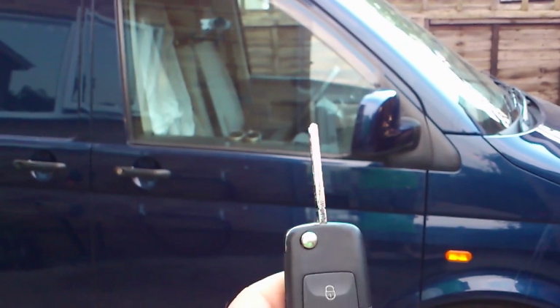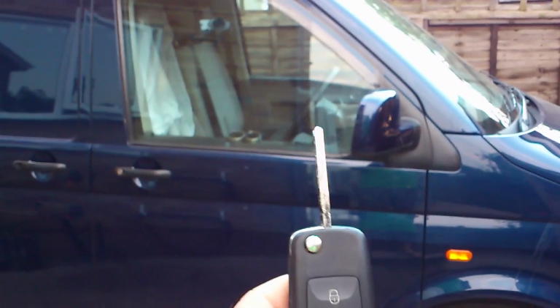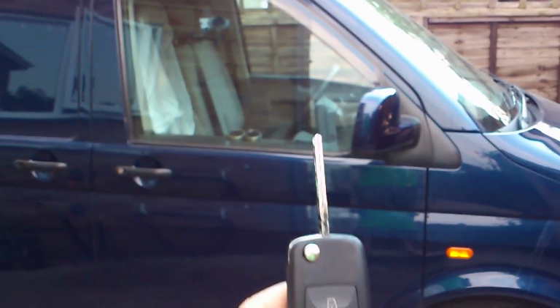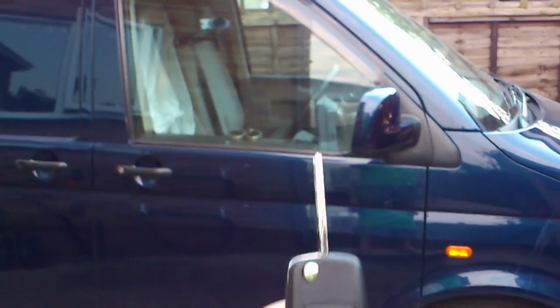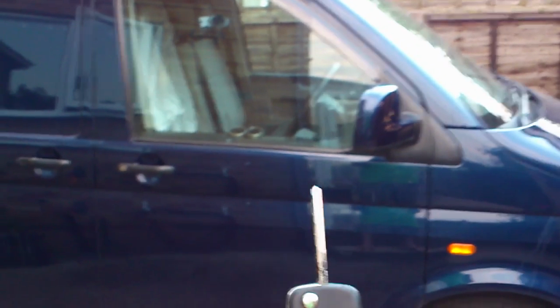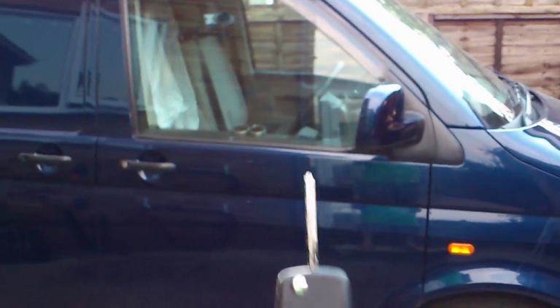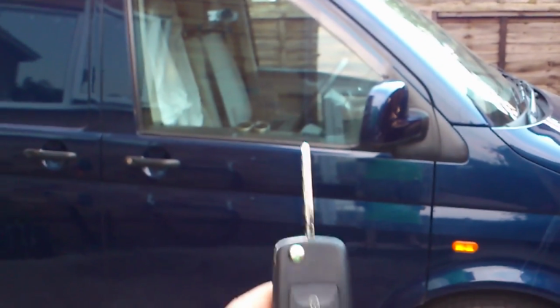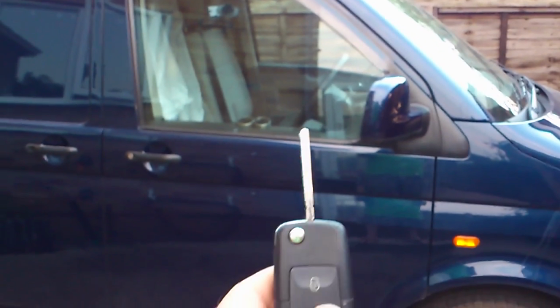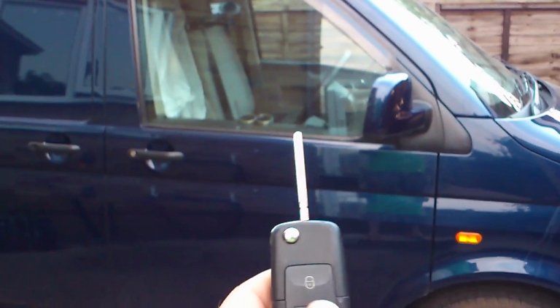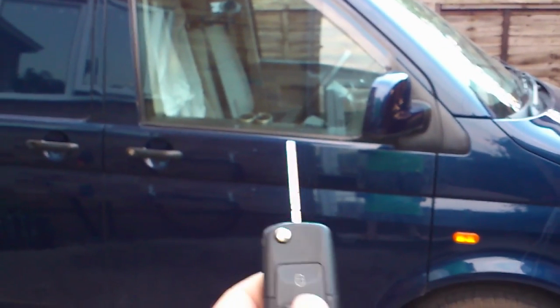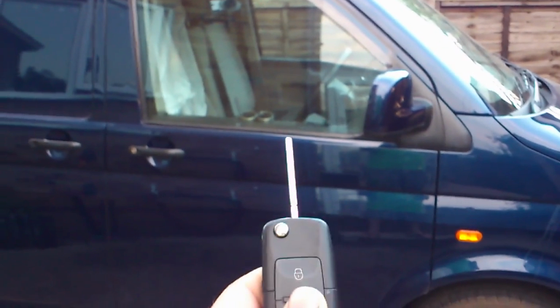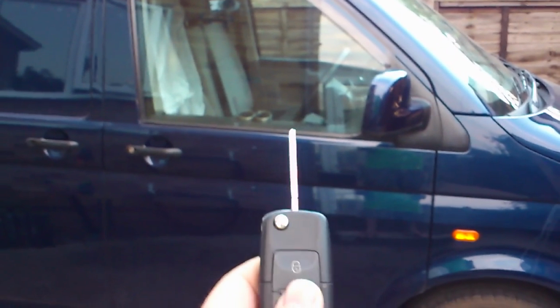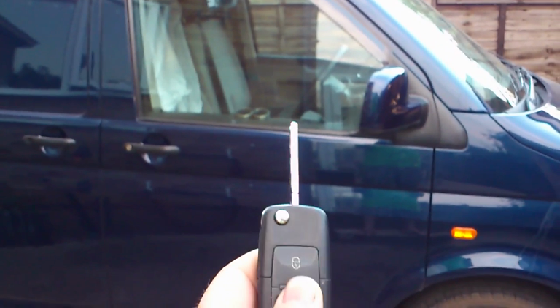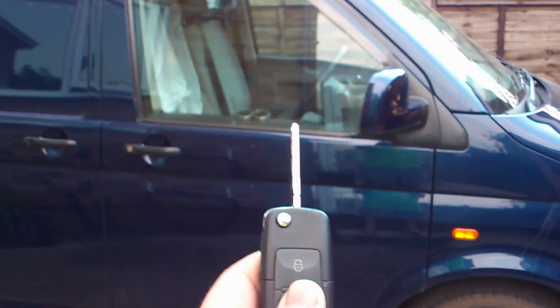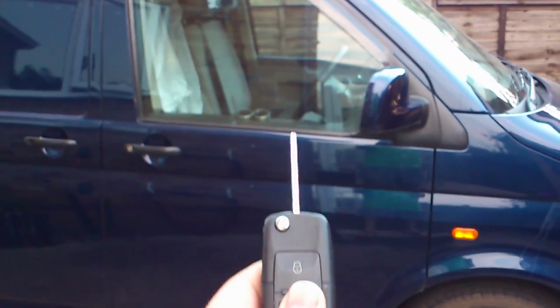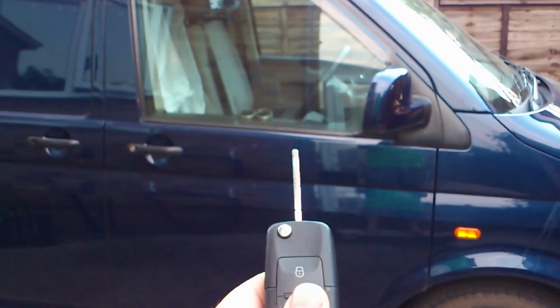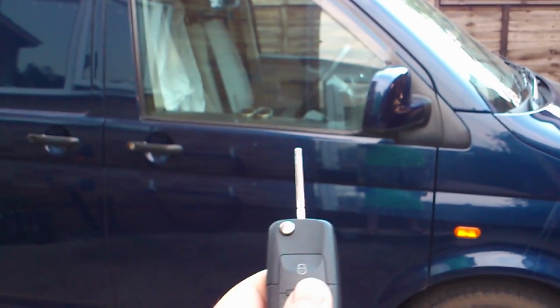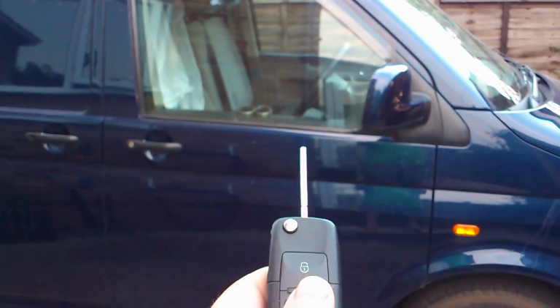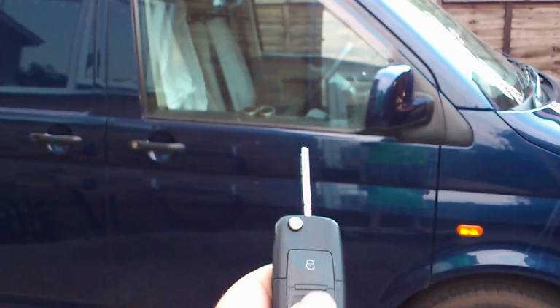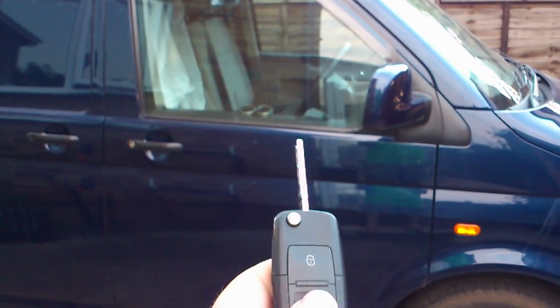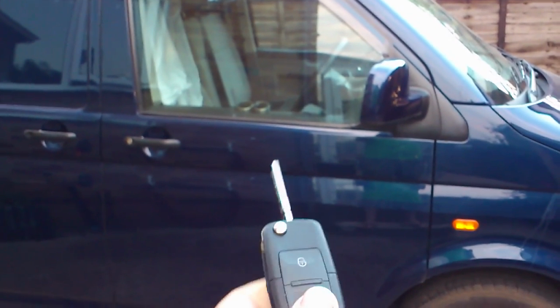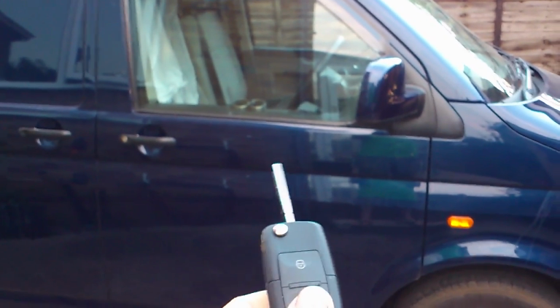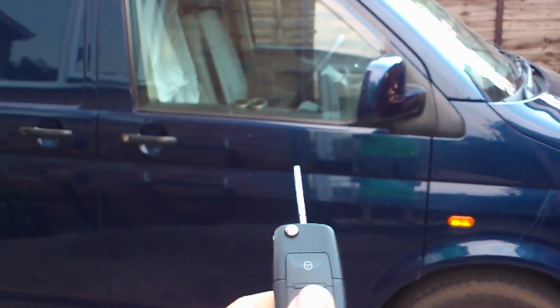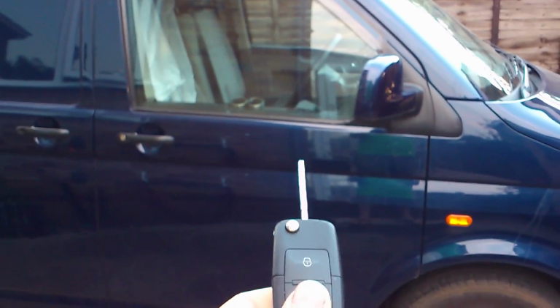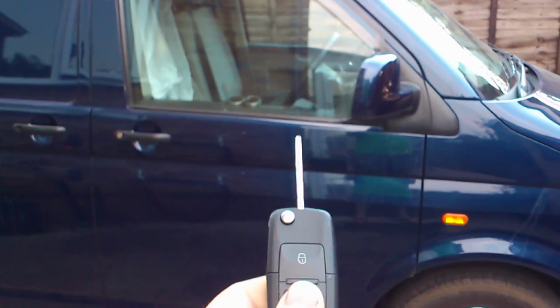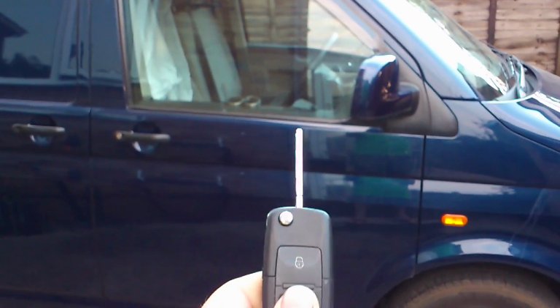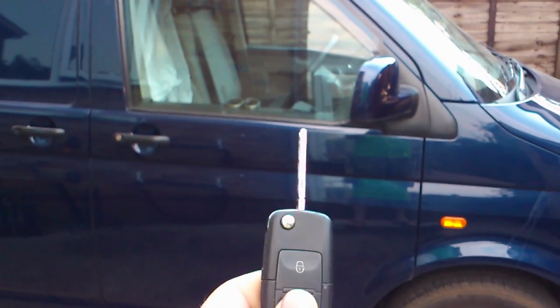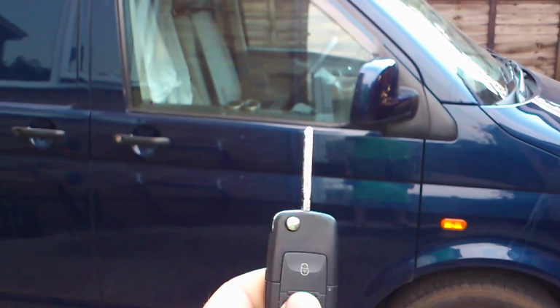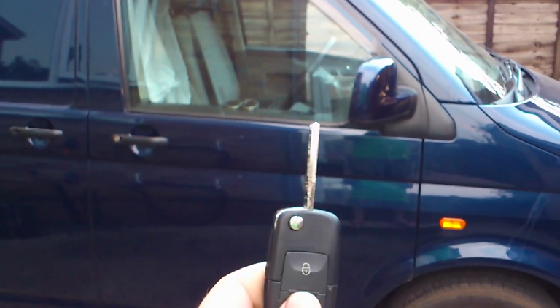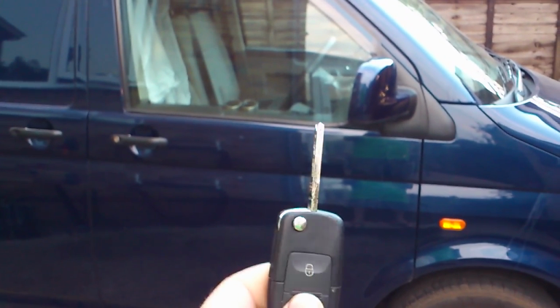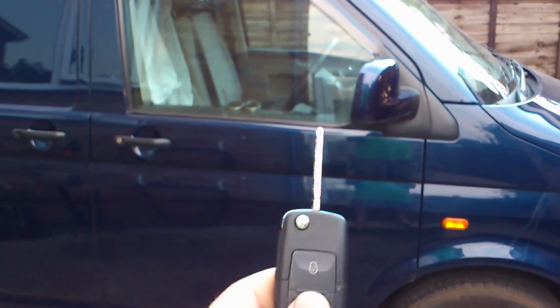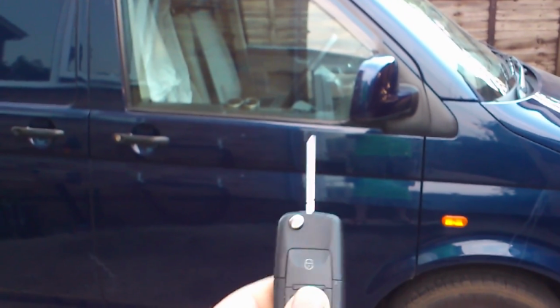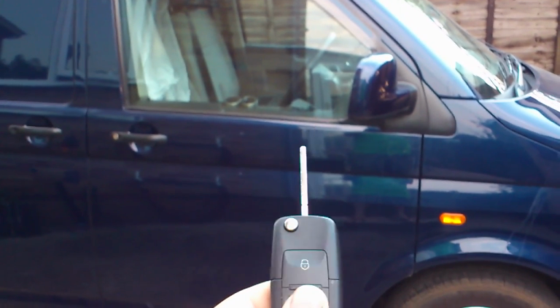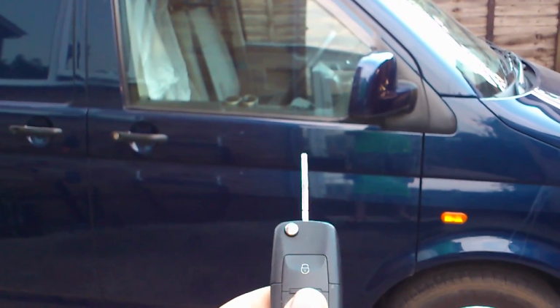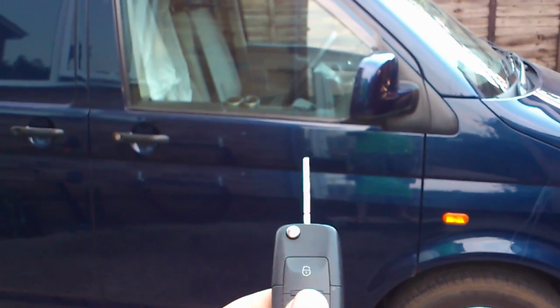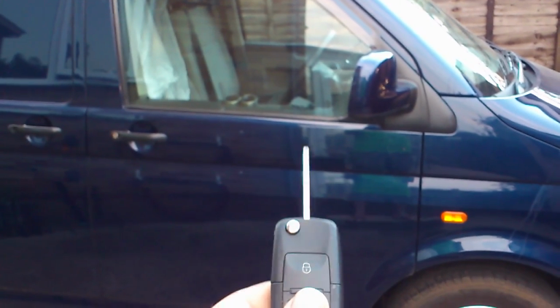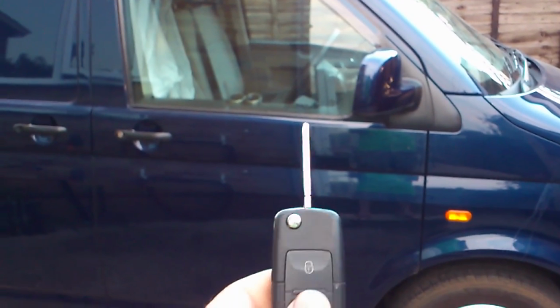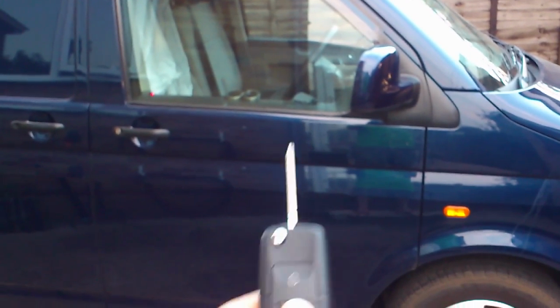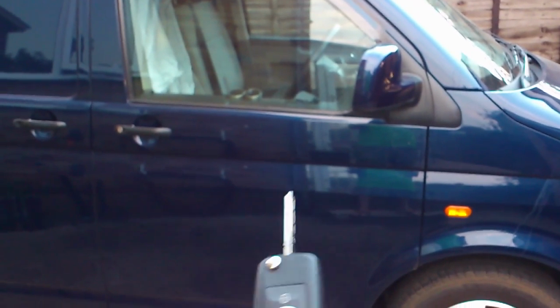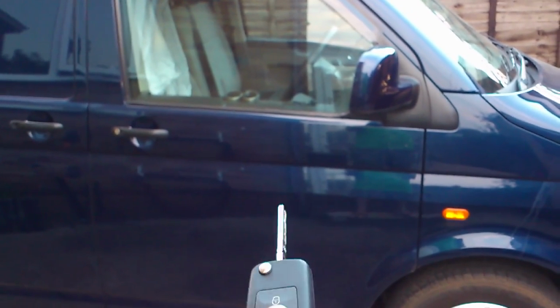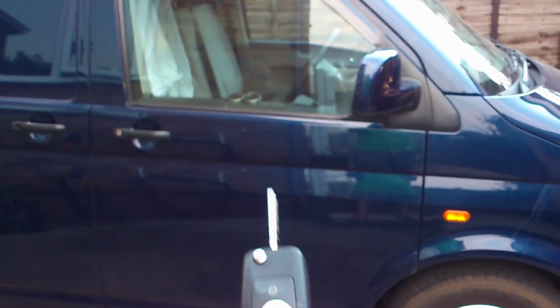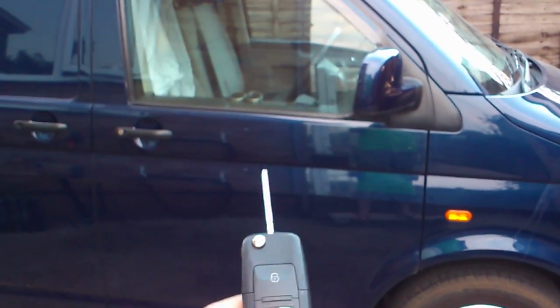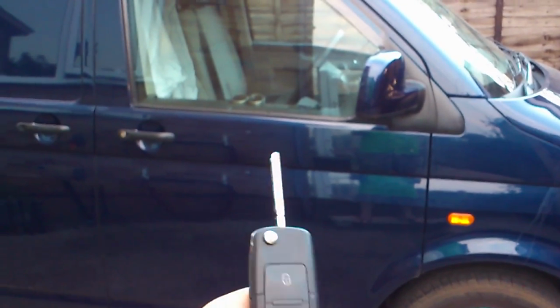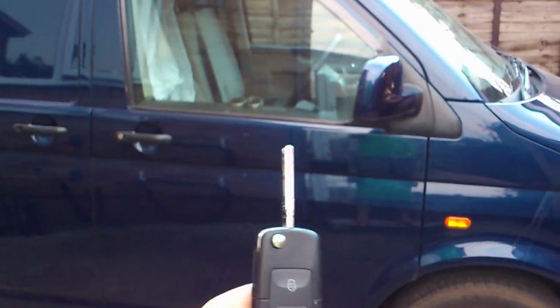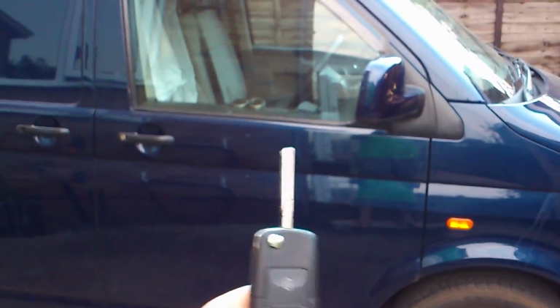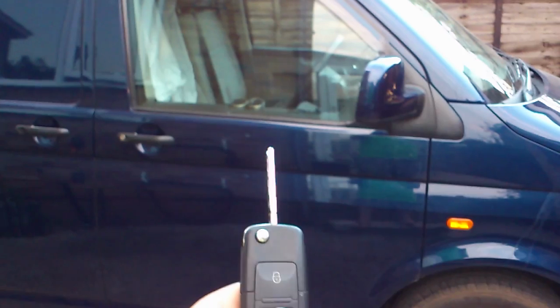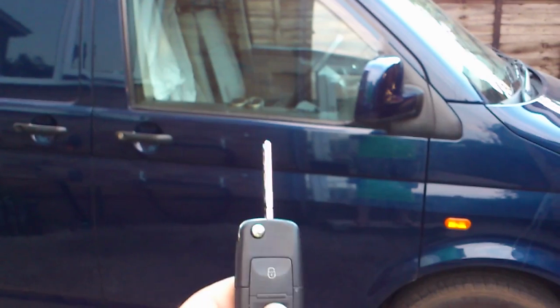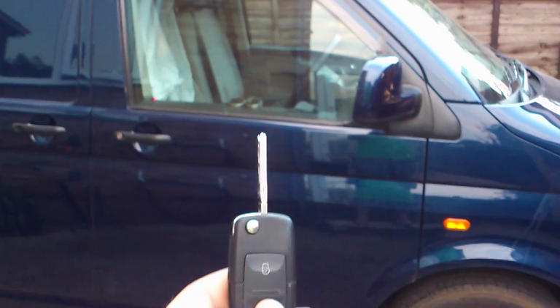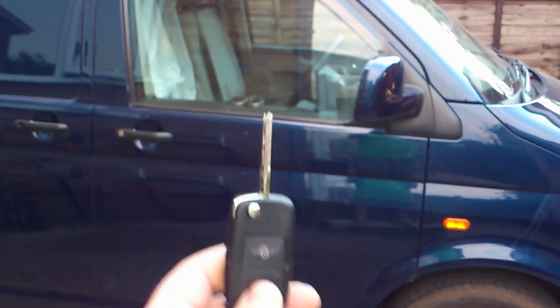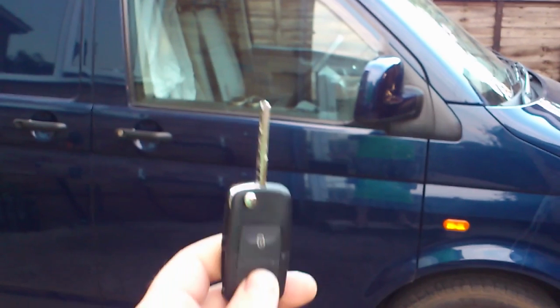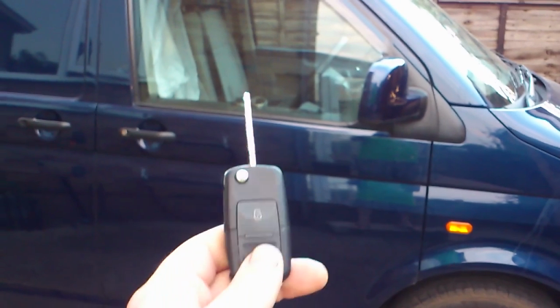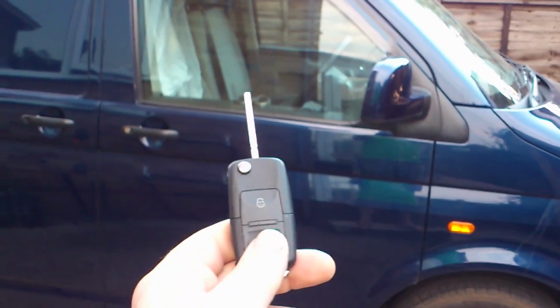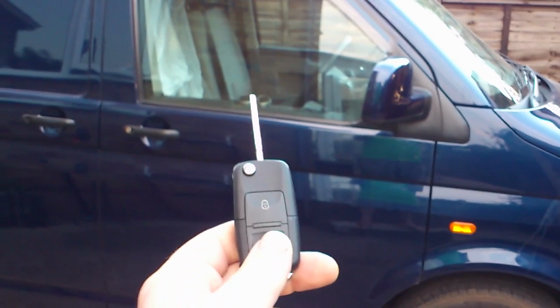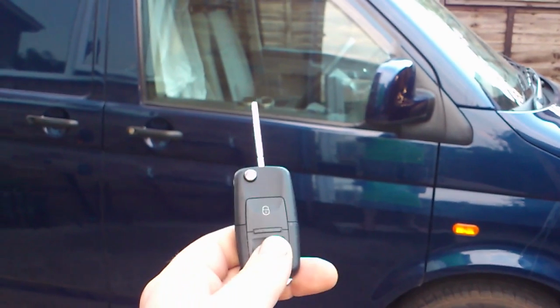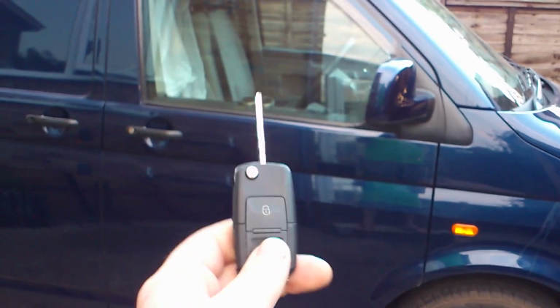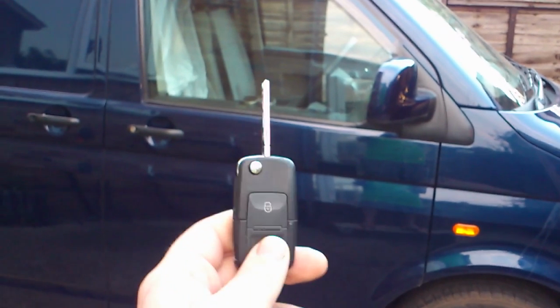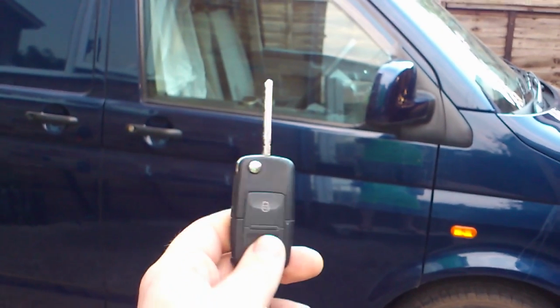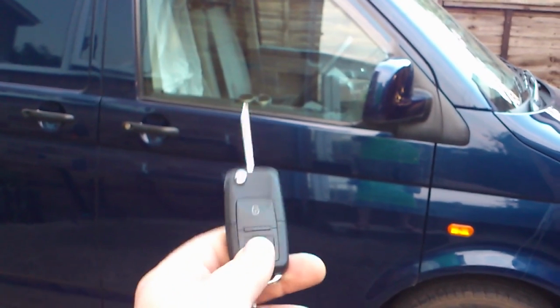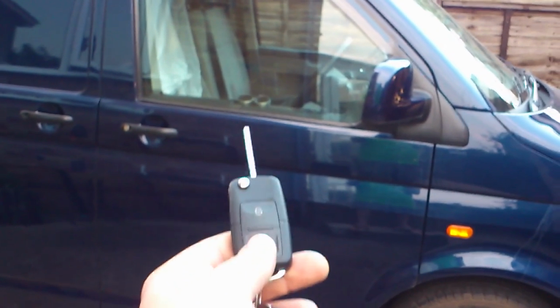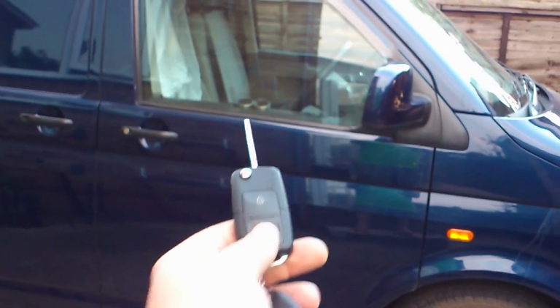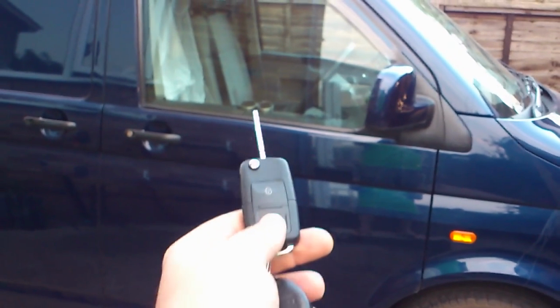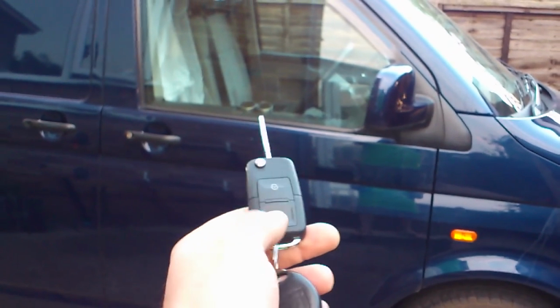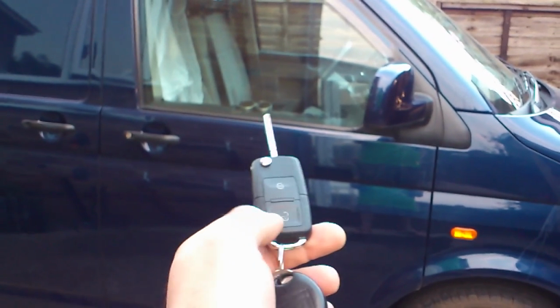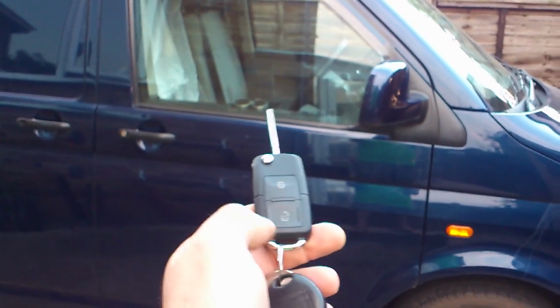Here's my video on the recoding of the central convenience module on the Type 5 van to give you roll up and down with the remote.